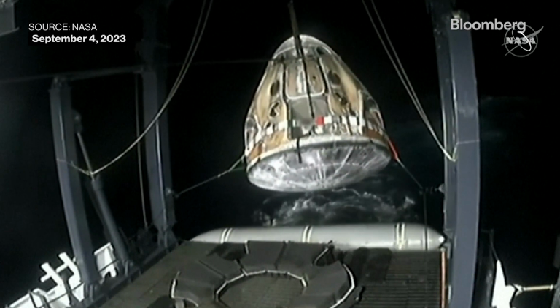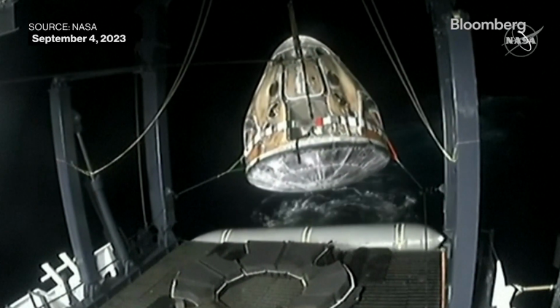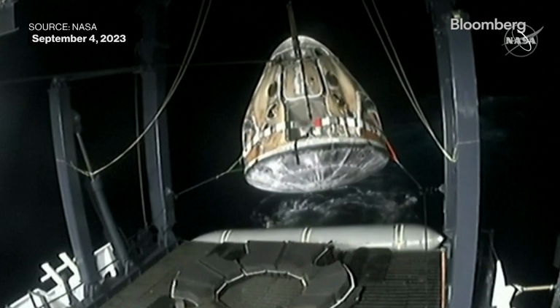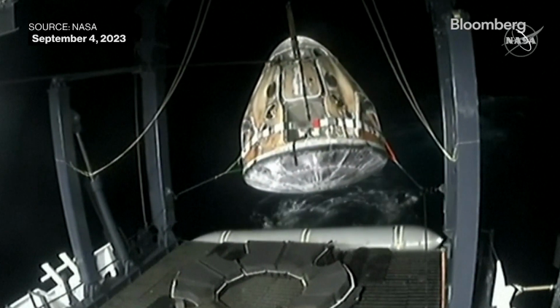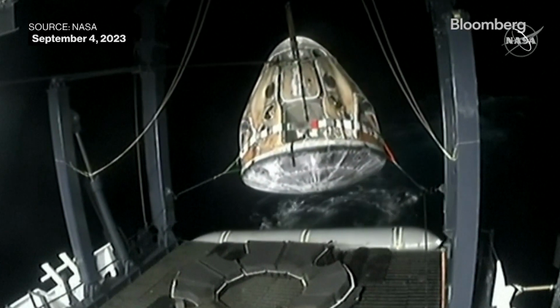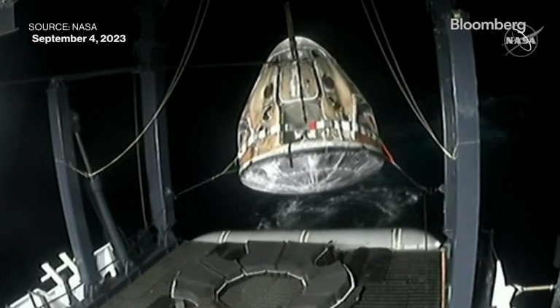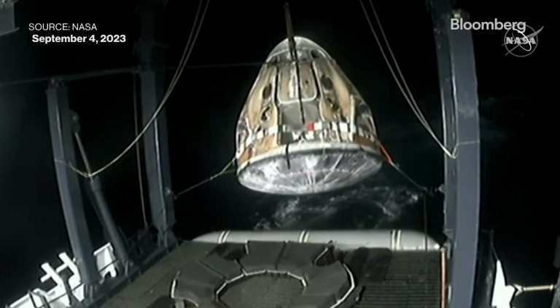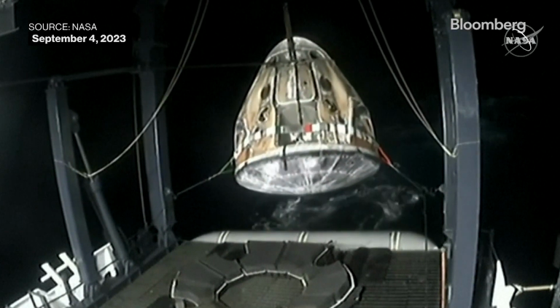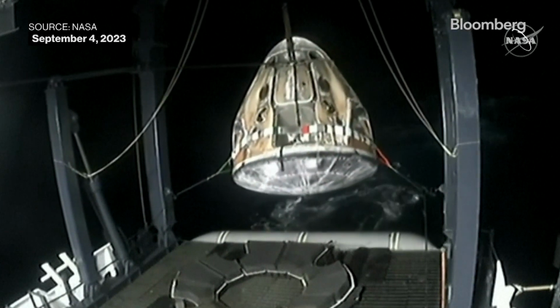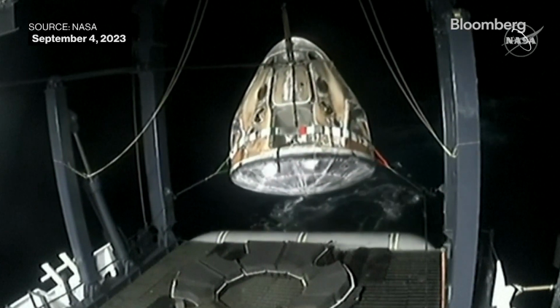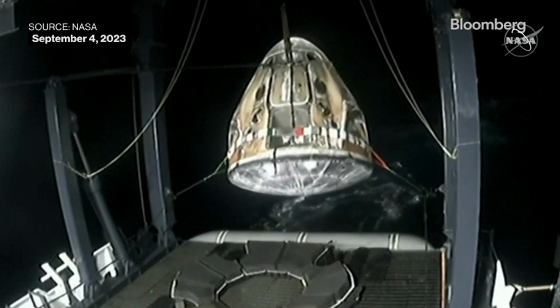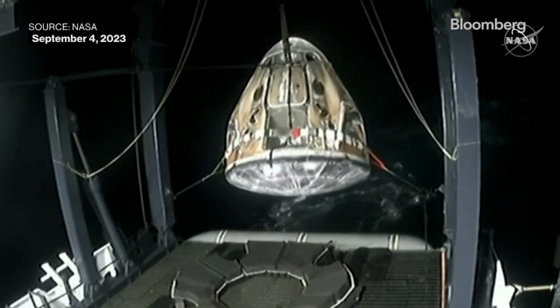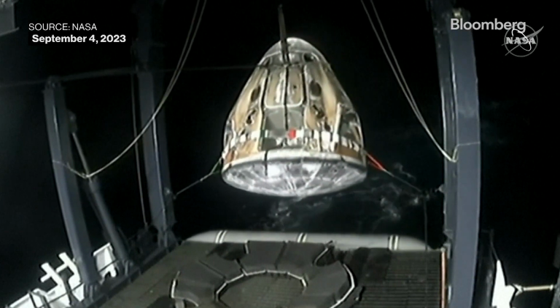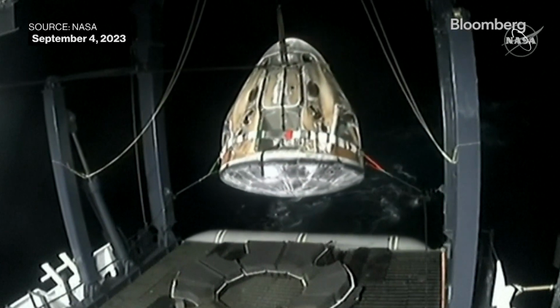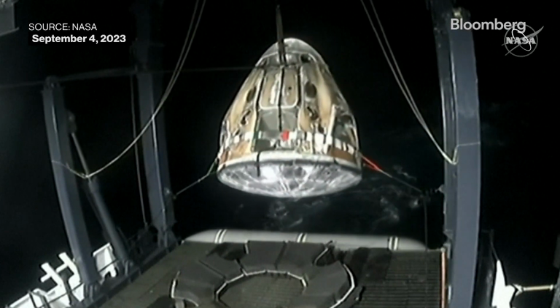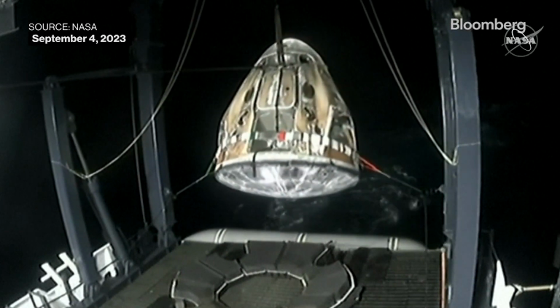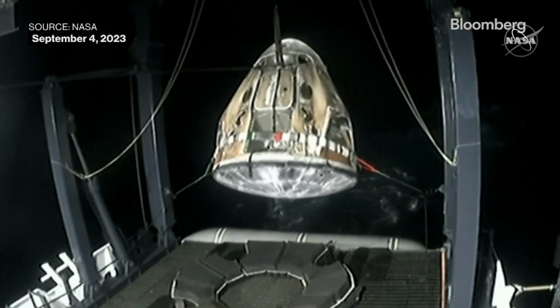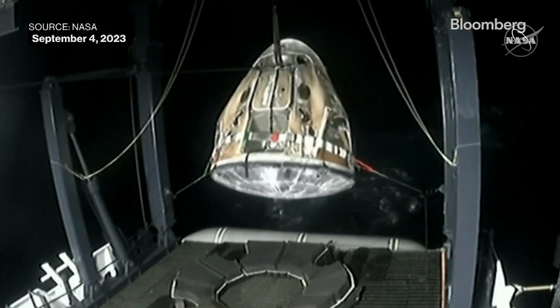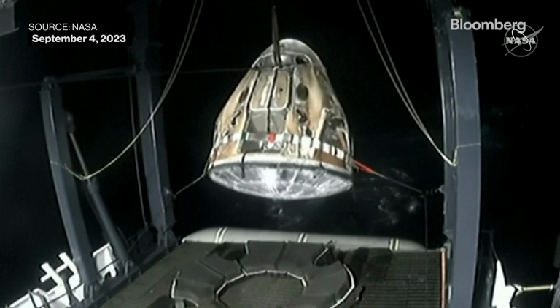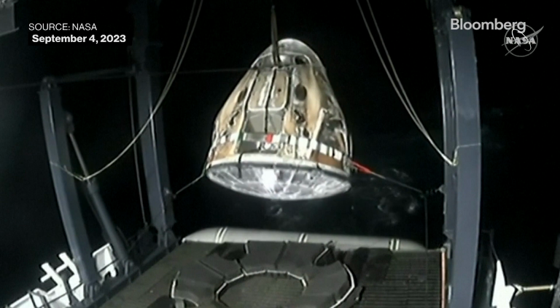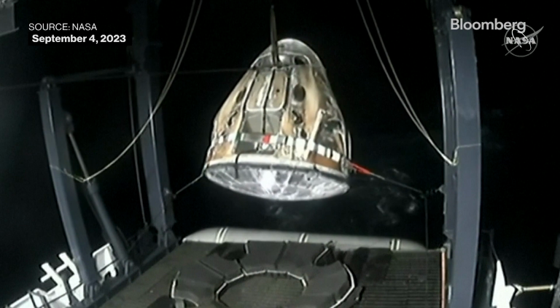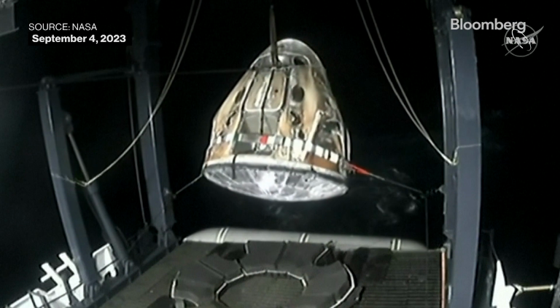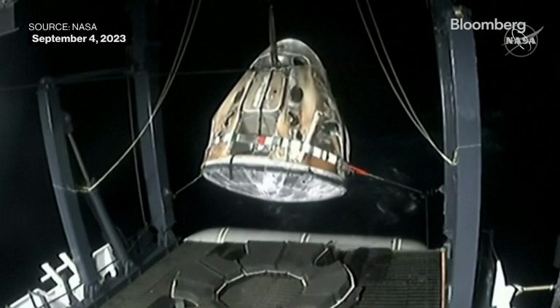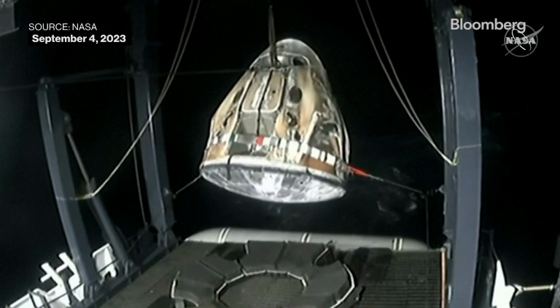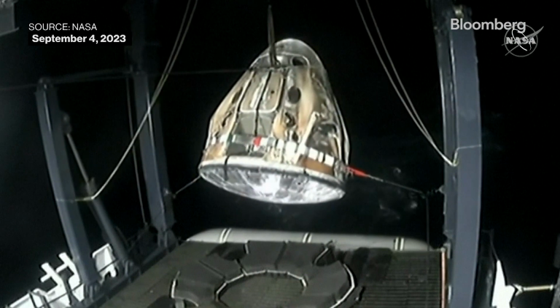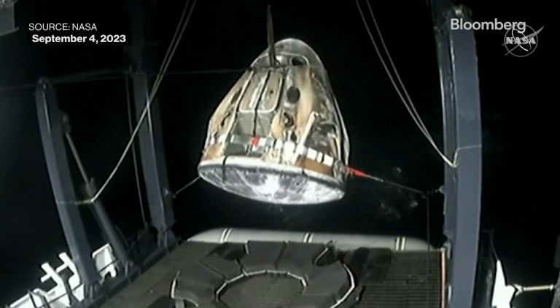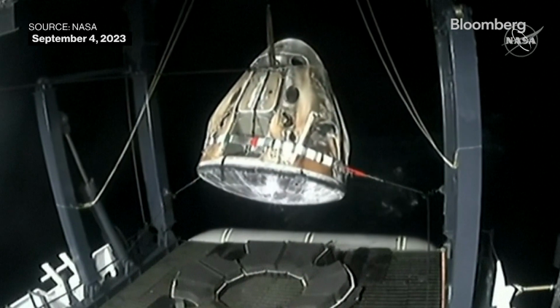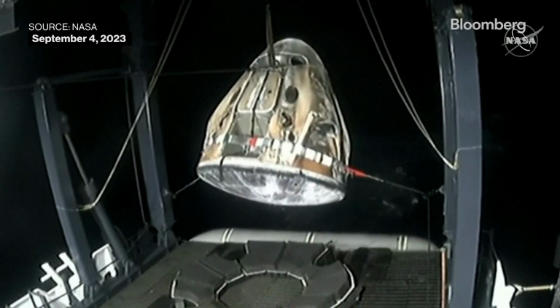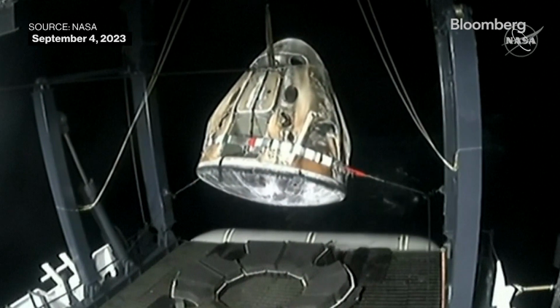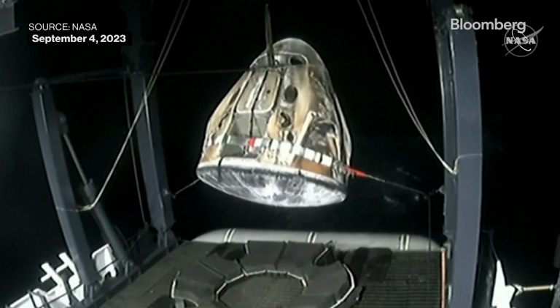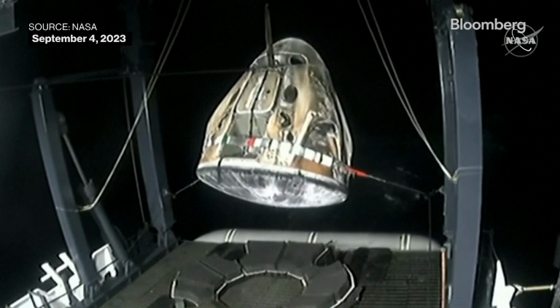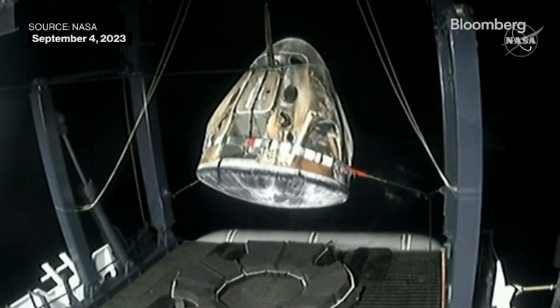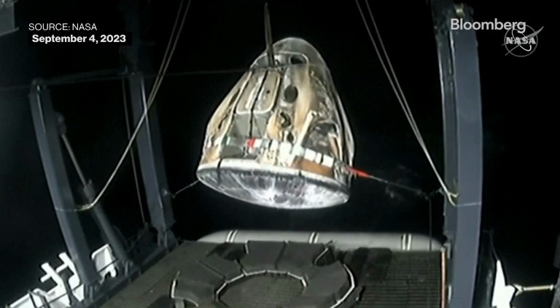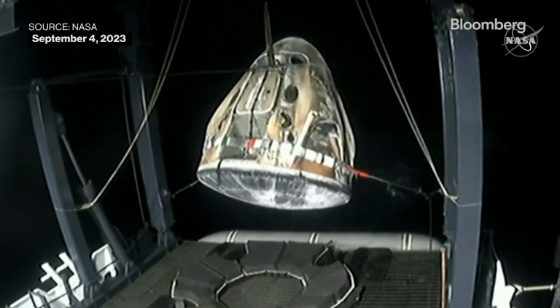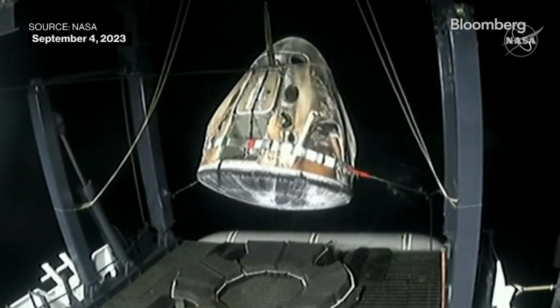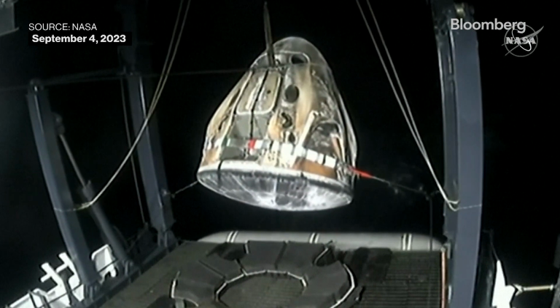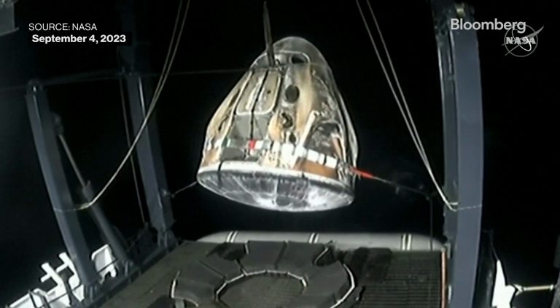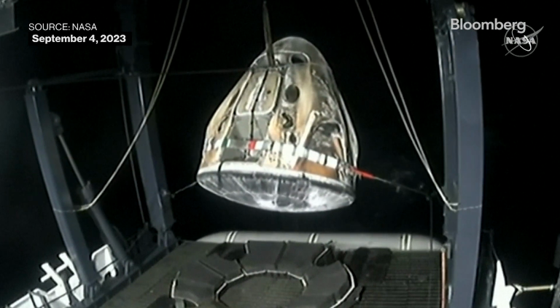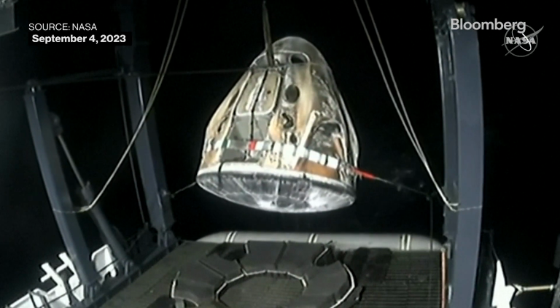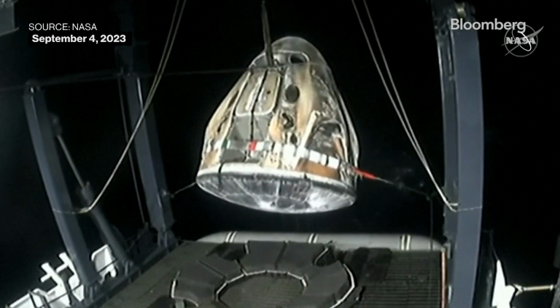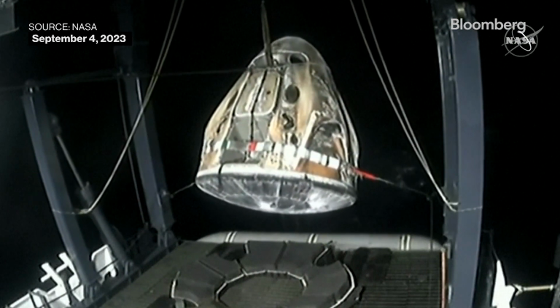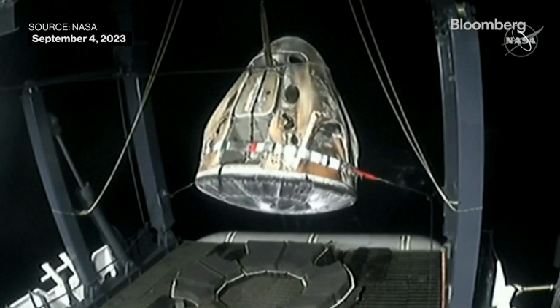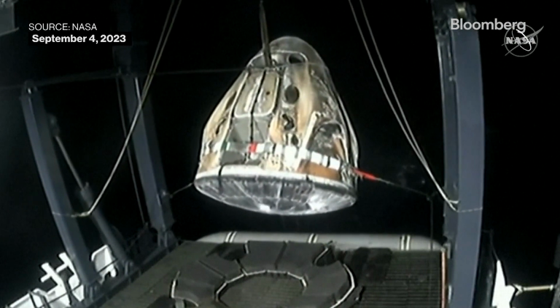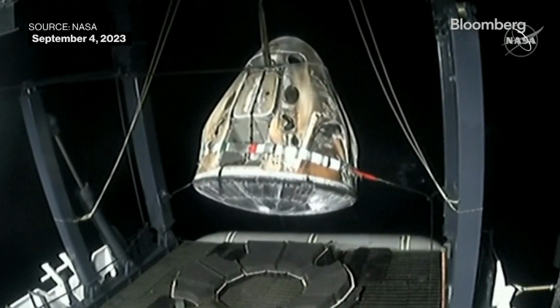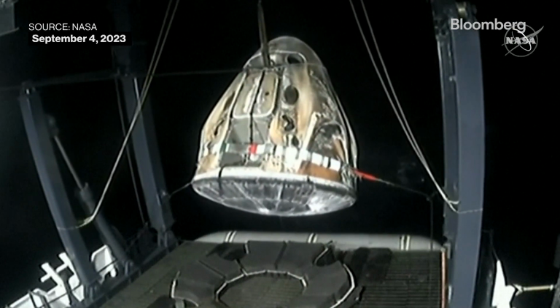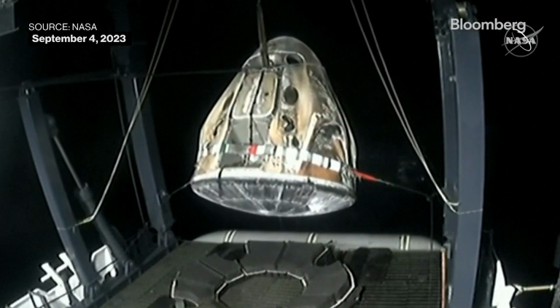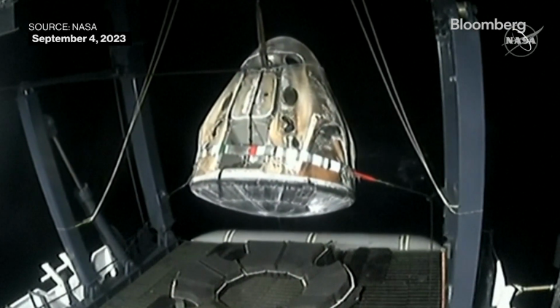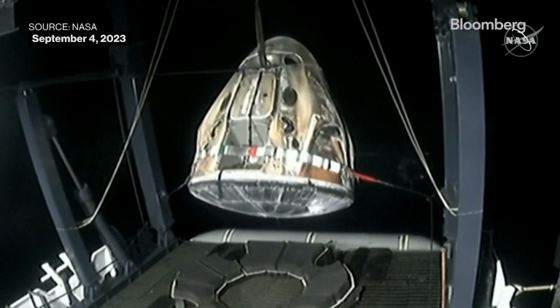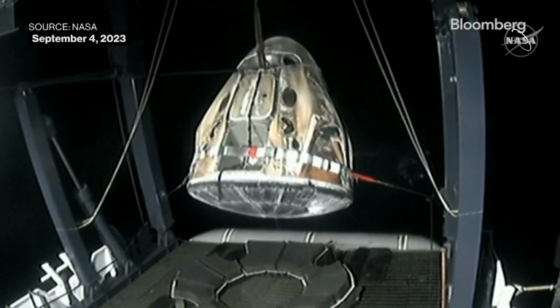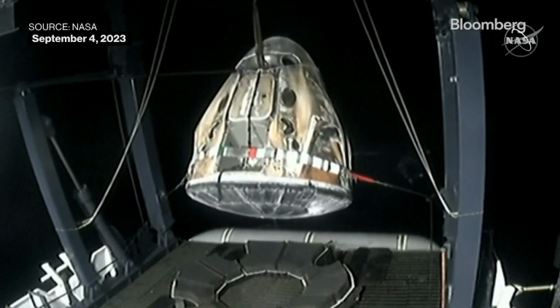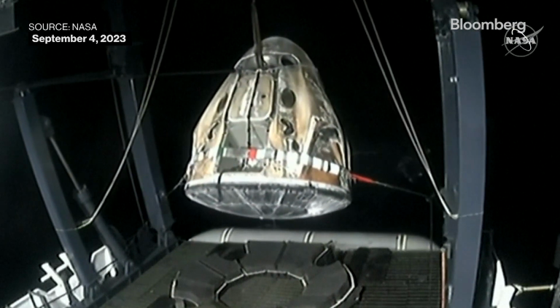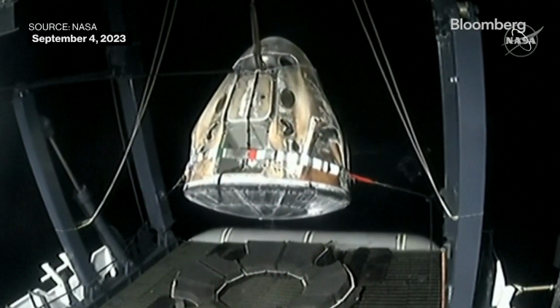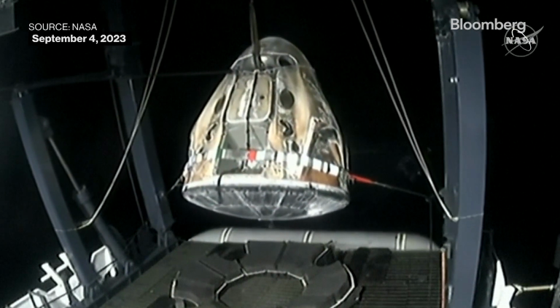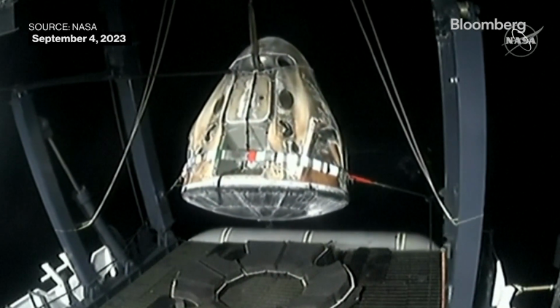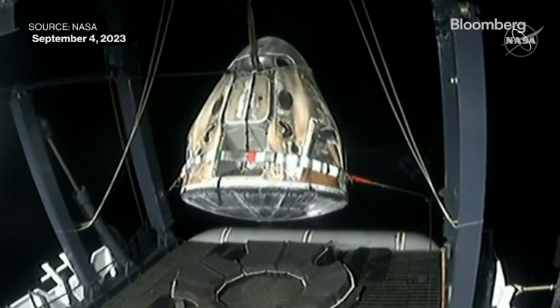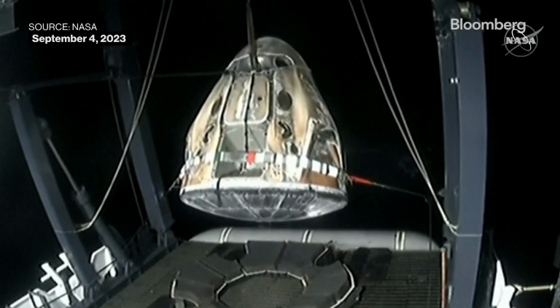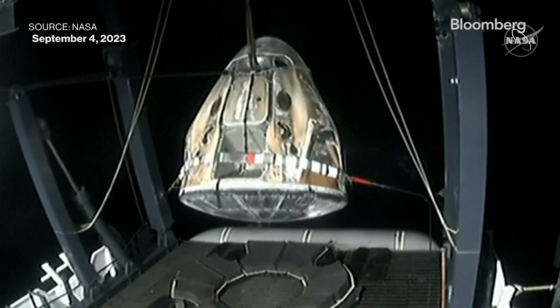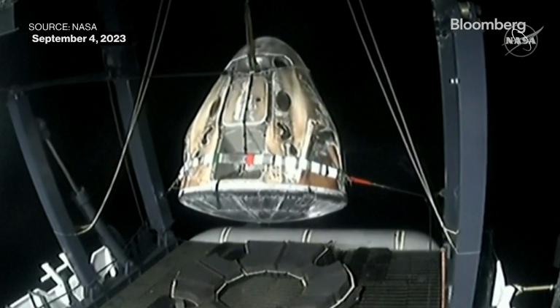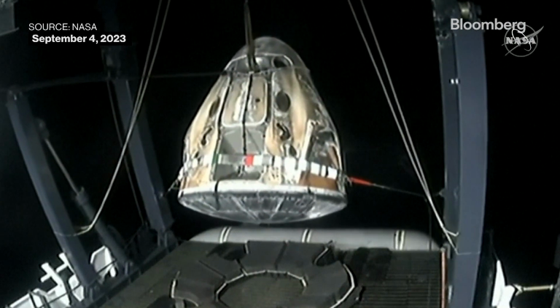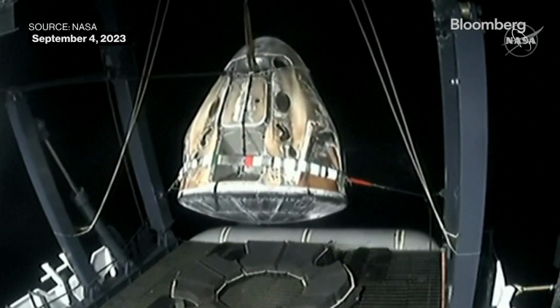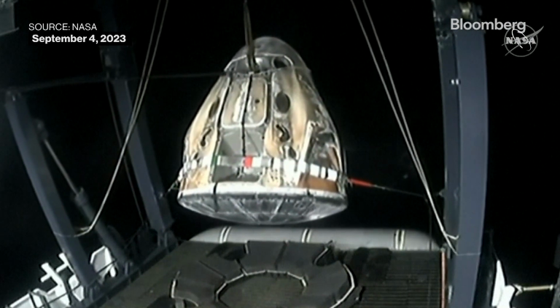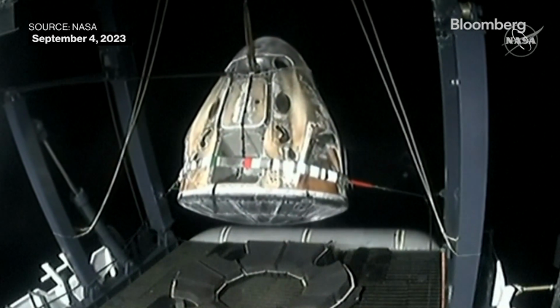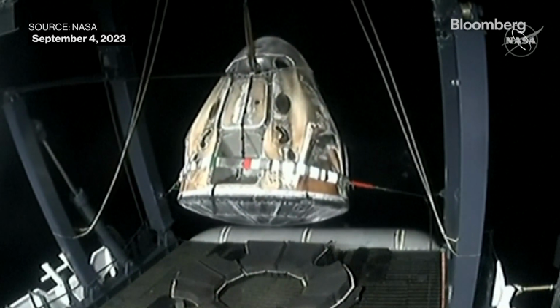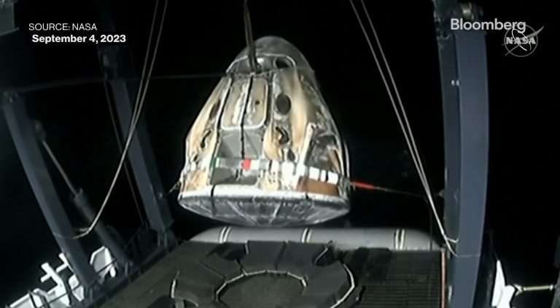I love this view because you can see the state of the heat shield. It did such incredible work during atmospheric reentry.